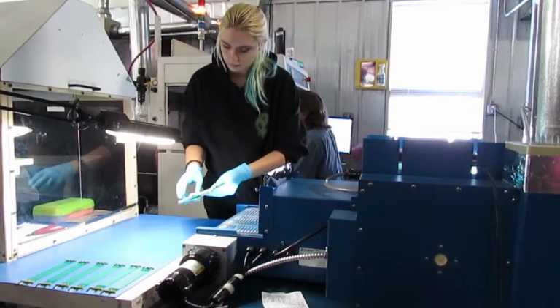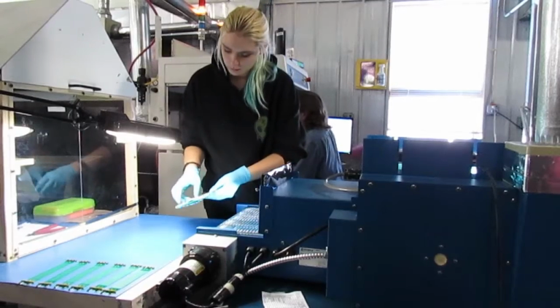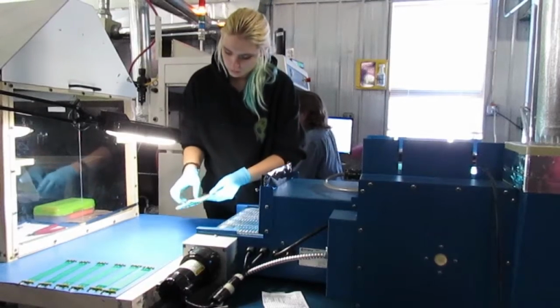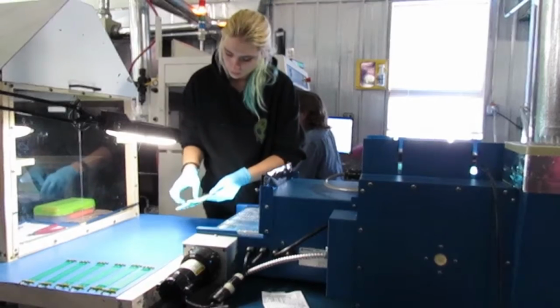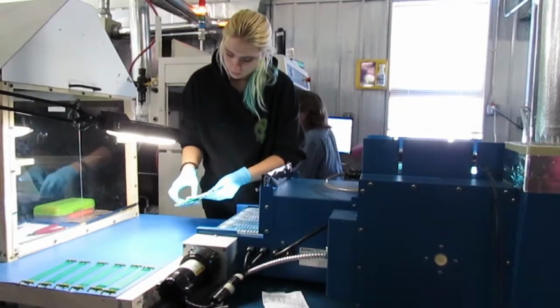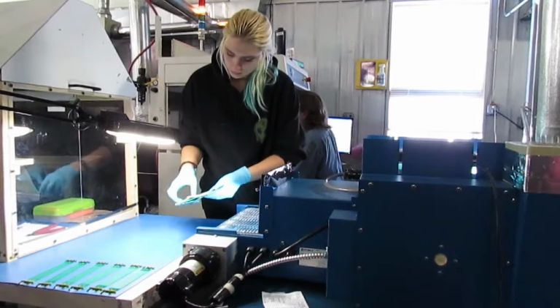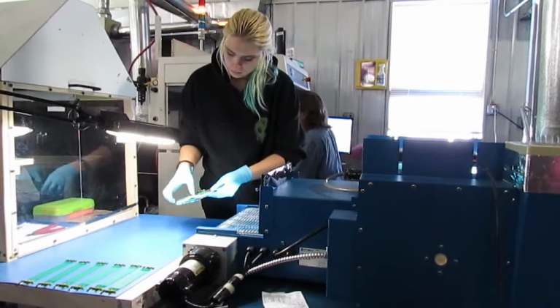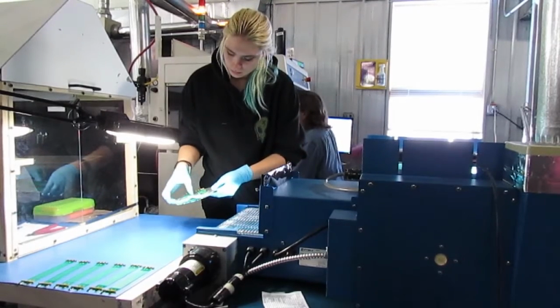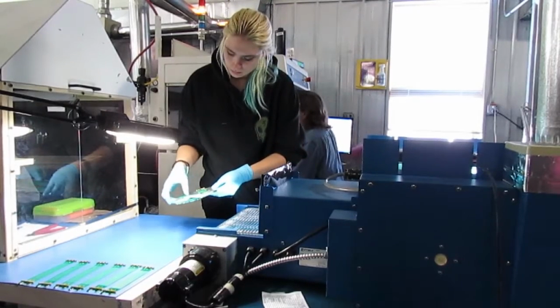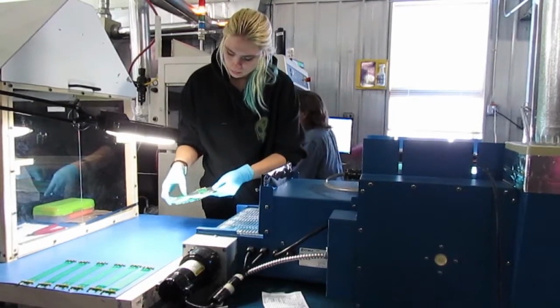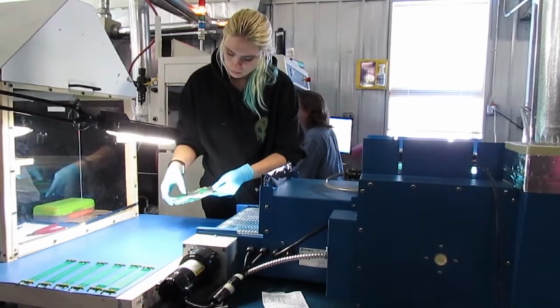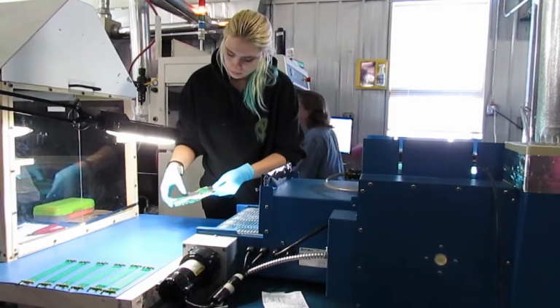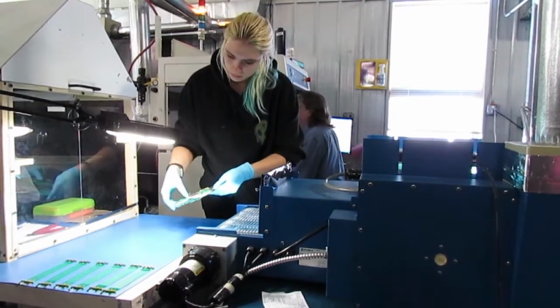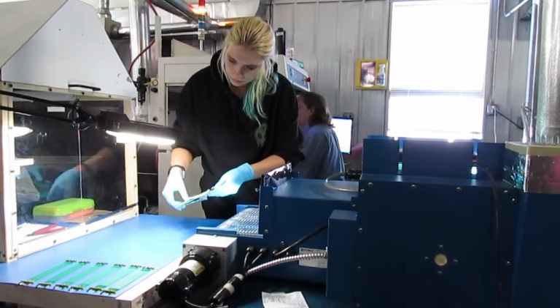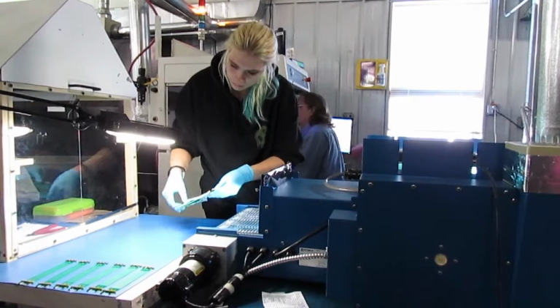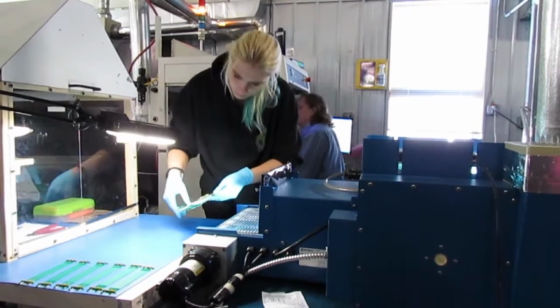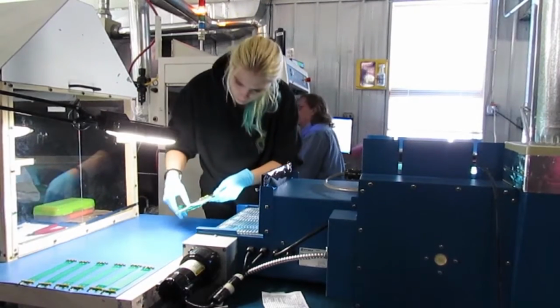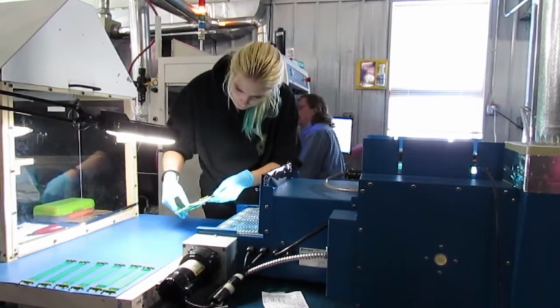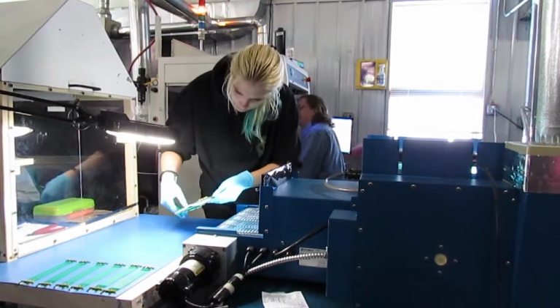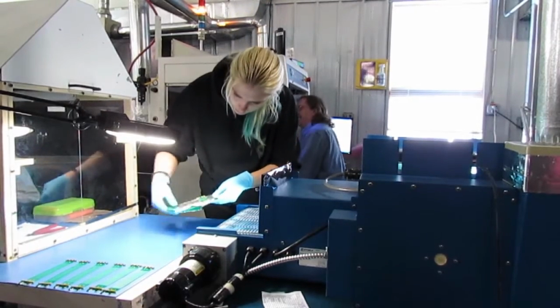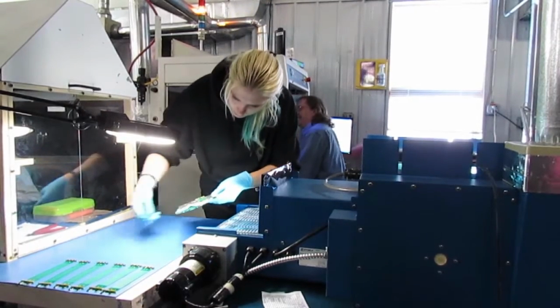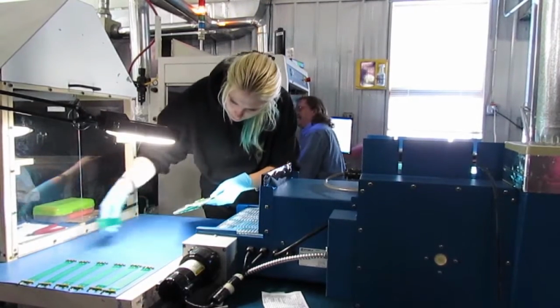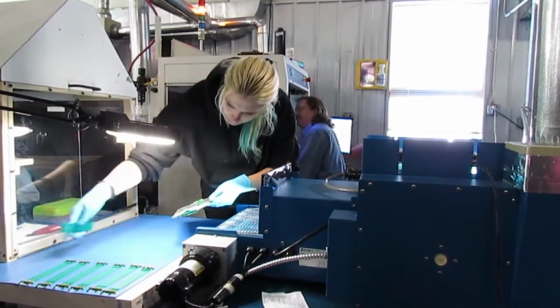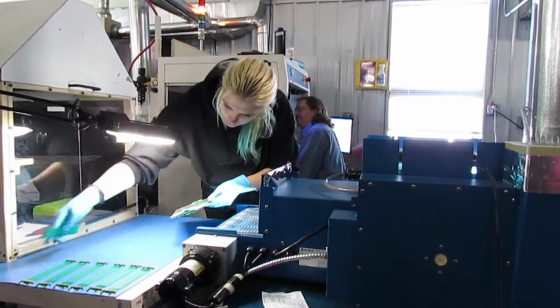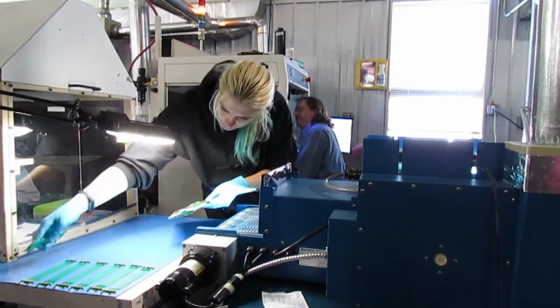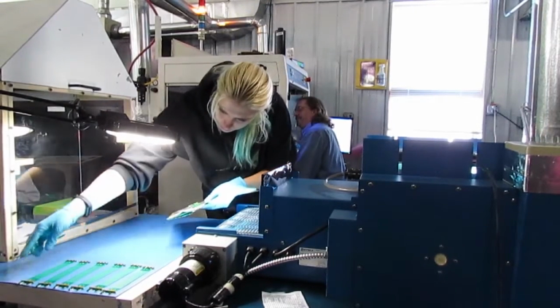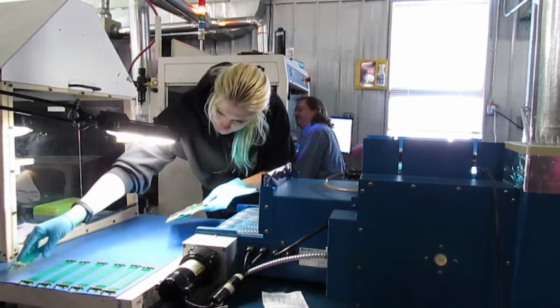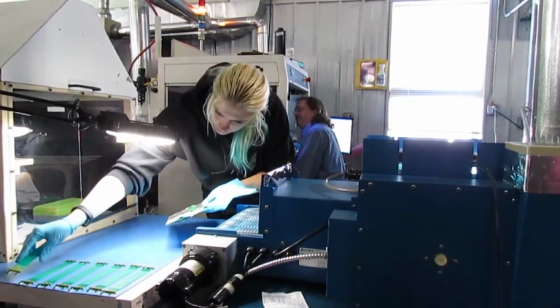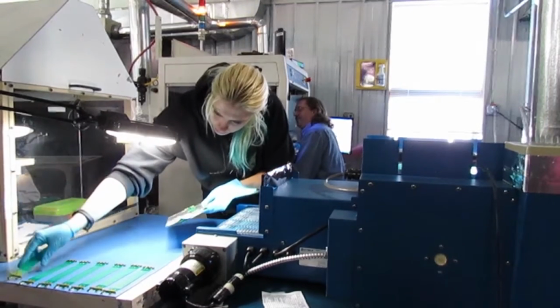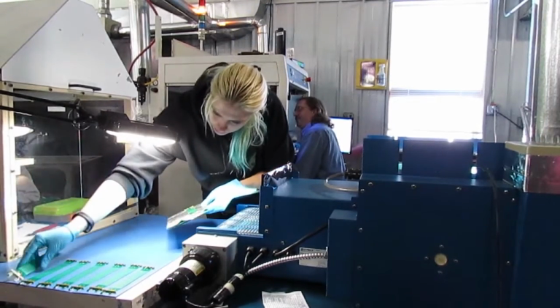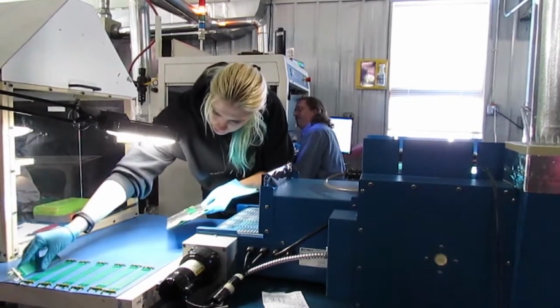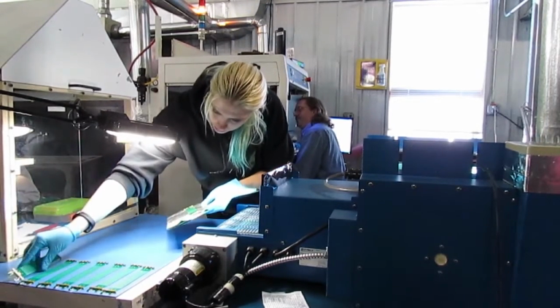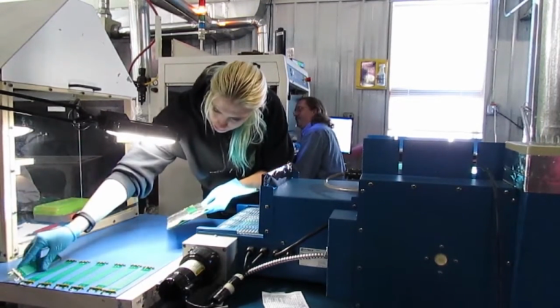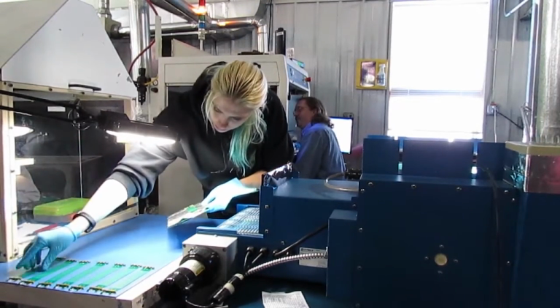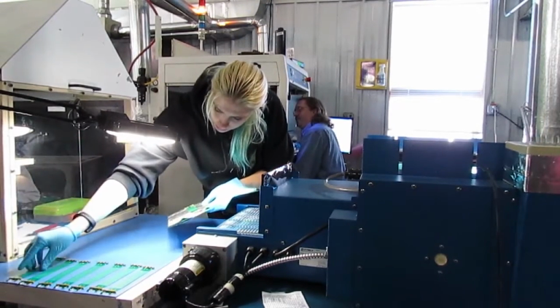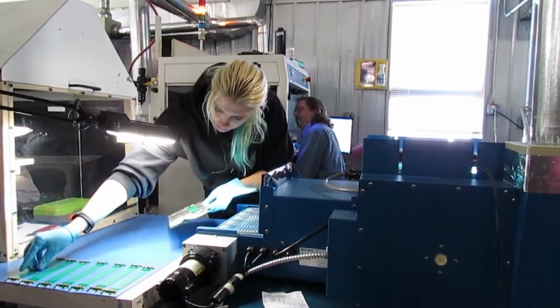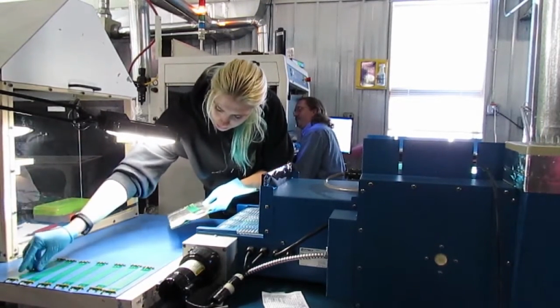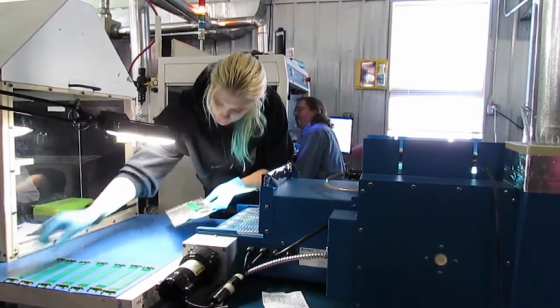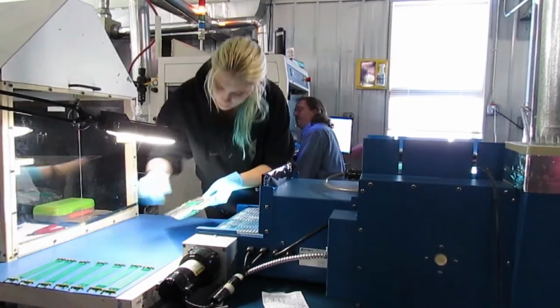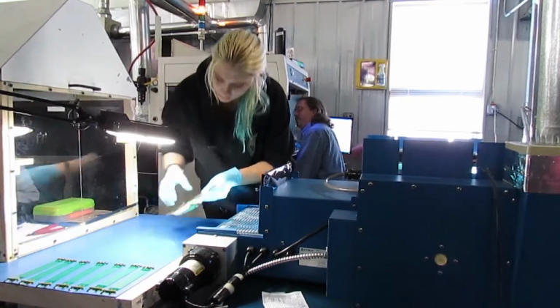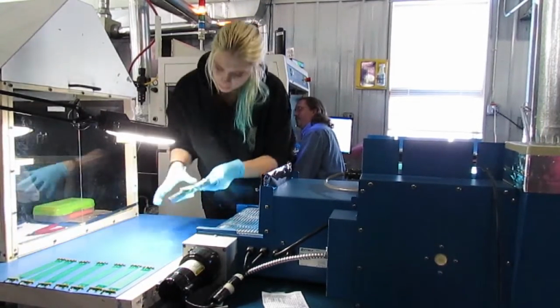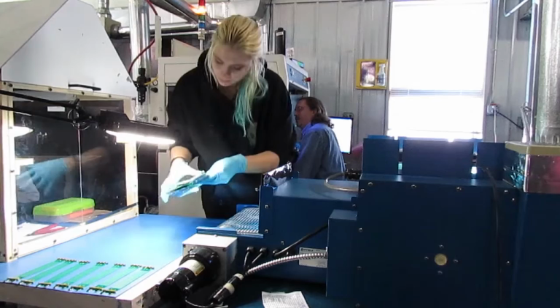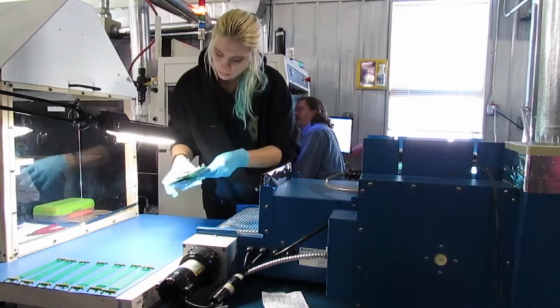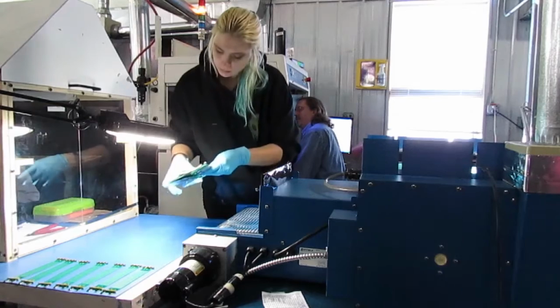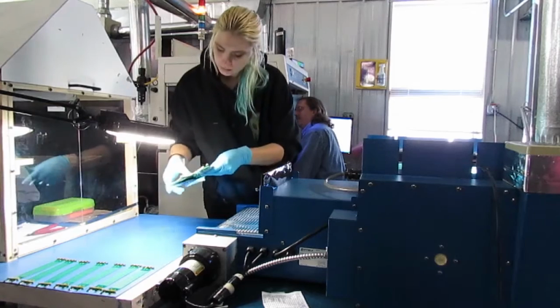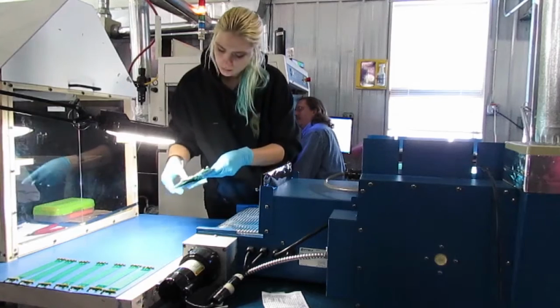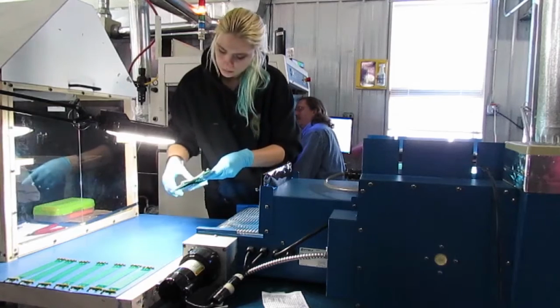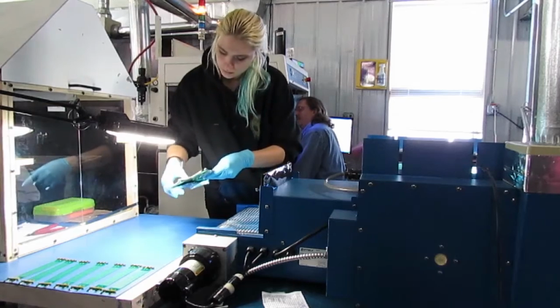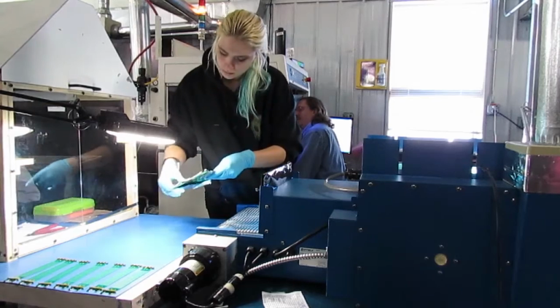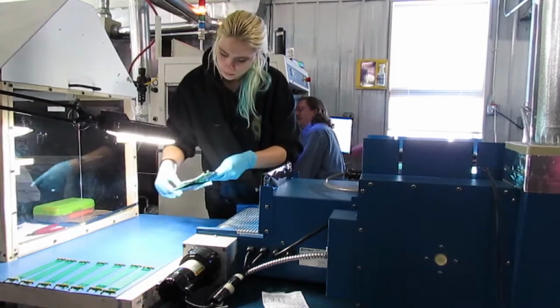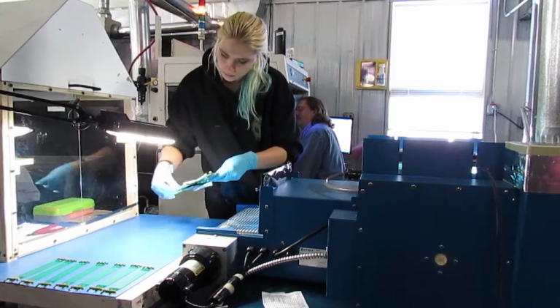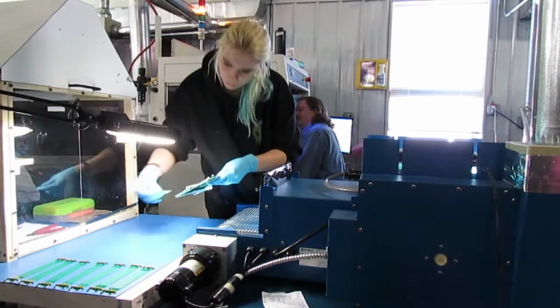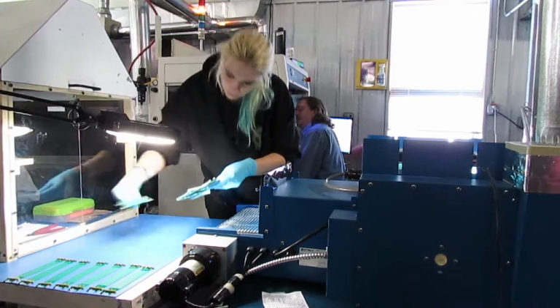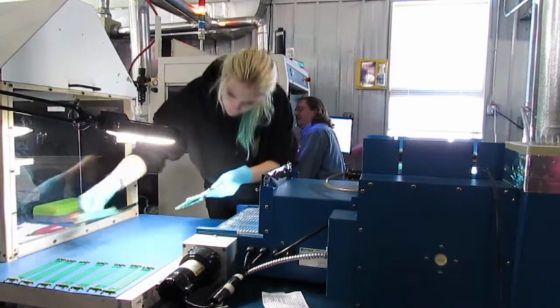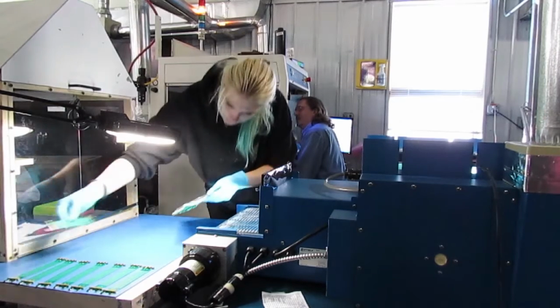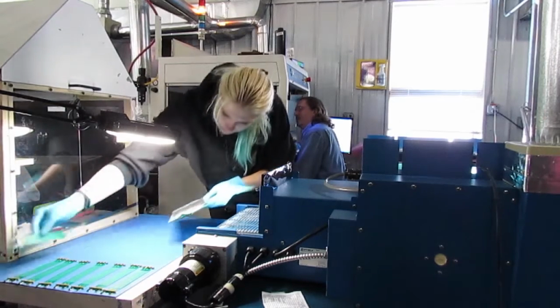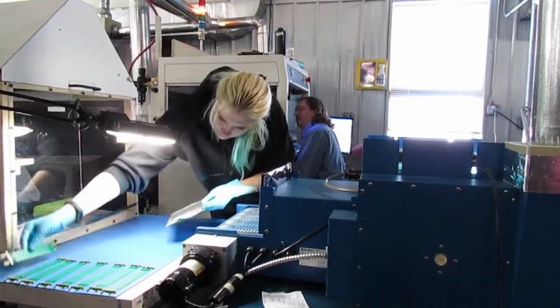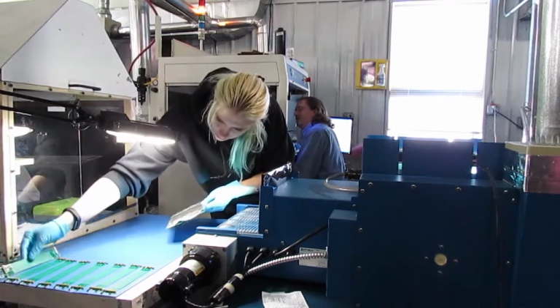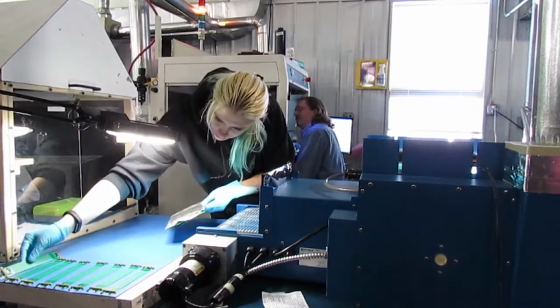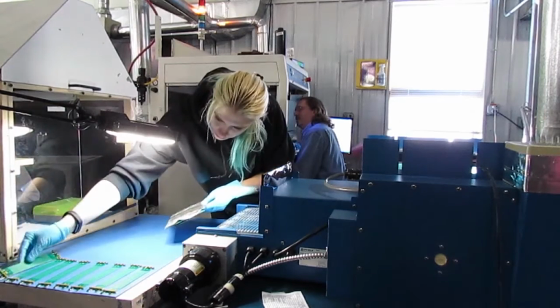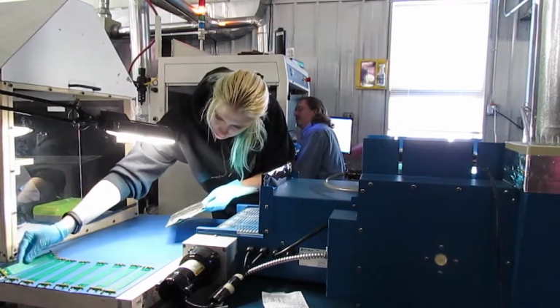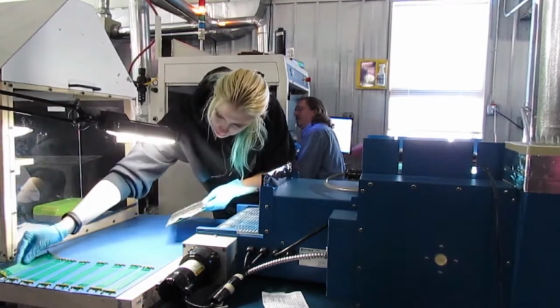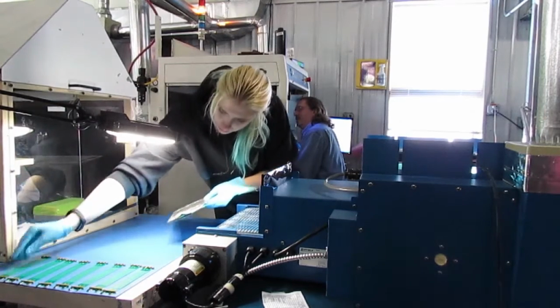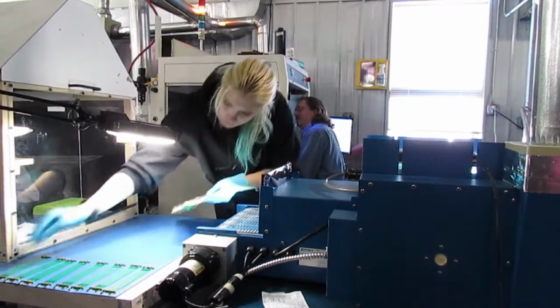Let's look at a few of the techniques we use to protect printed circuit board assemblies from dust, moisture, and vibration in their final product.